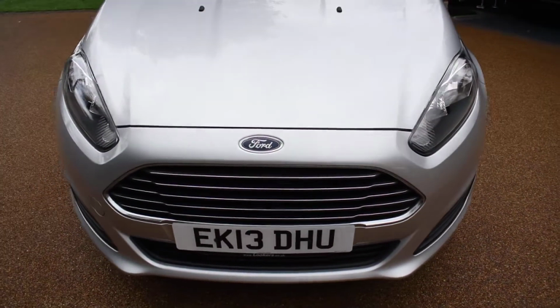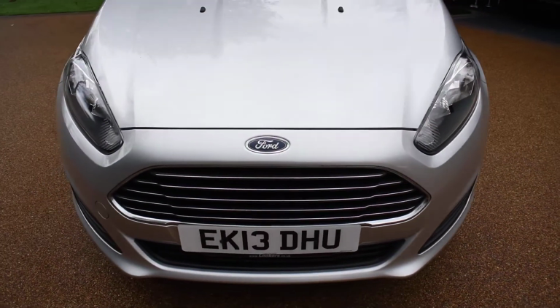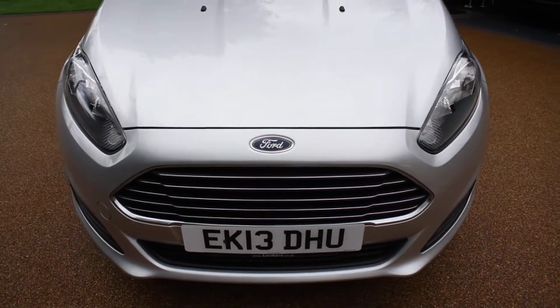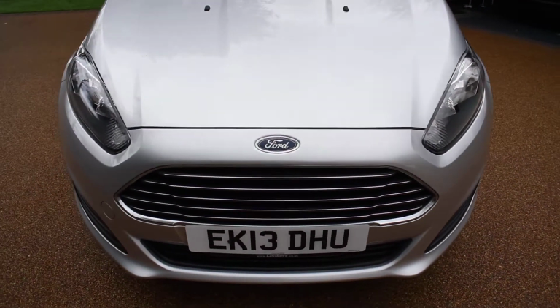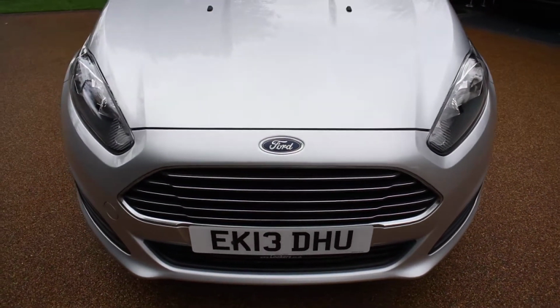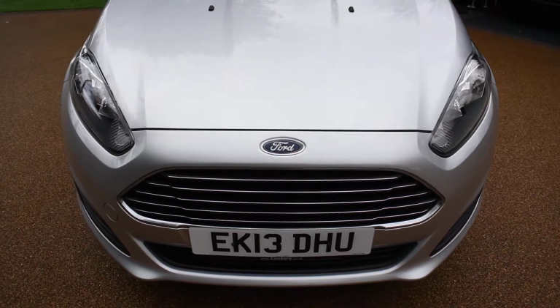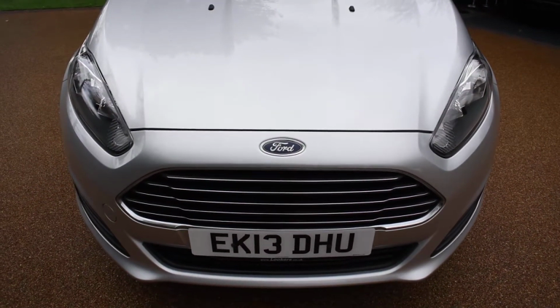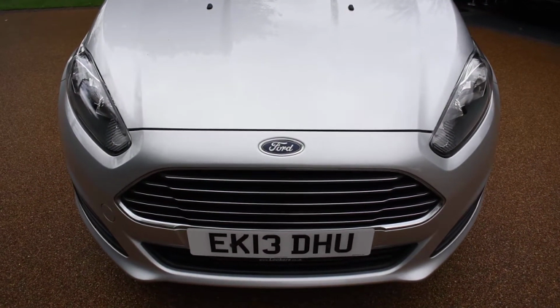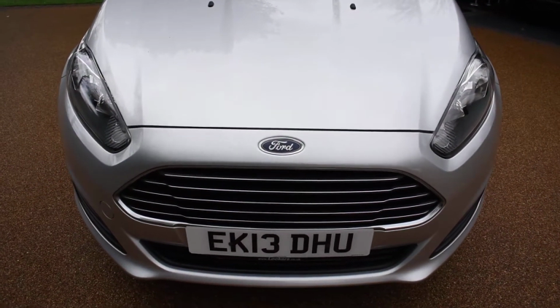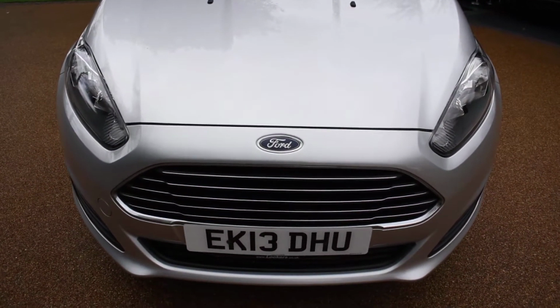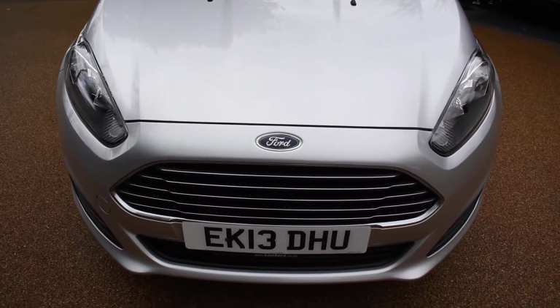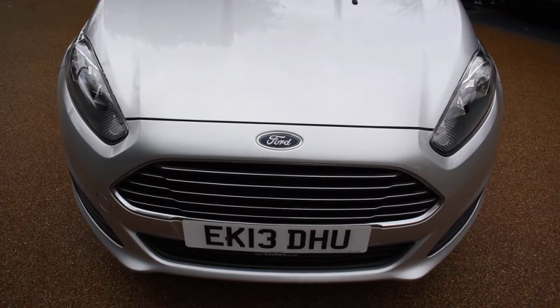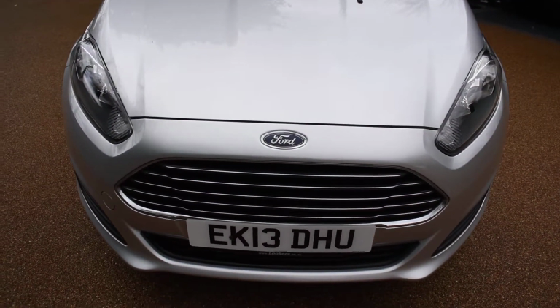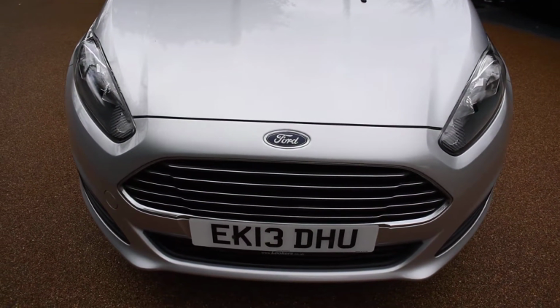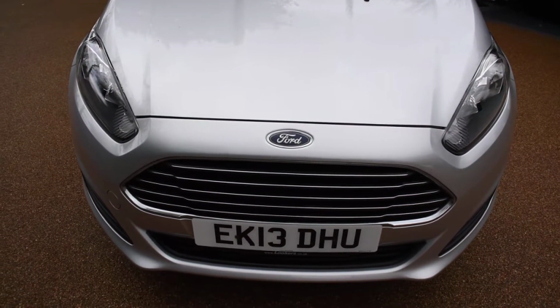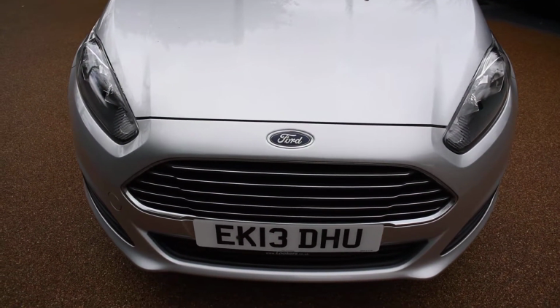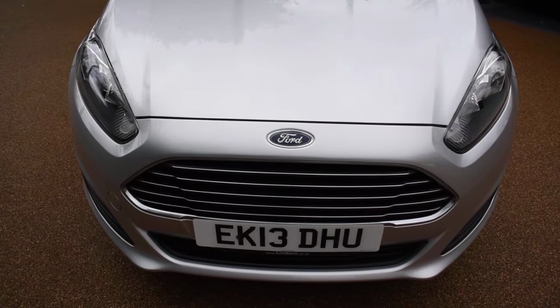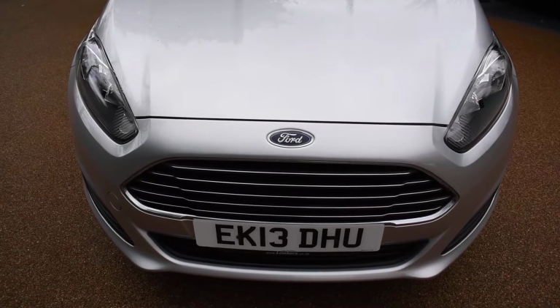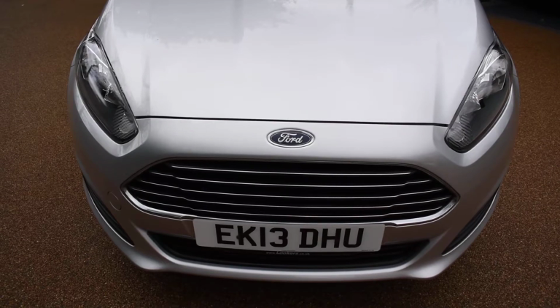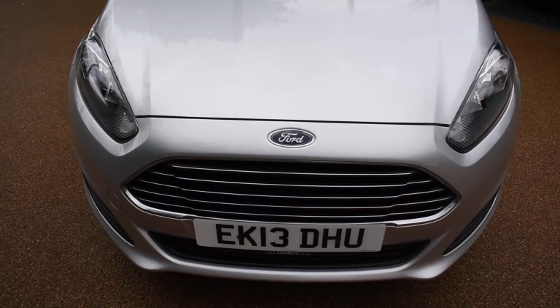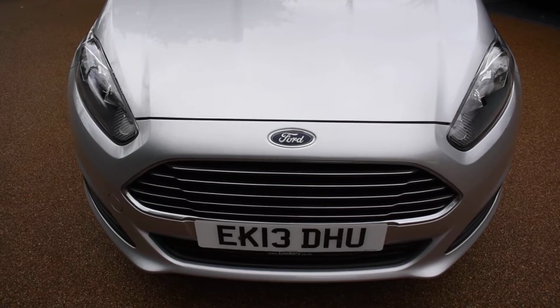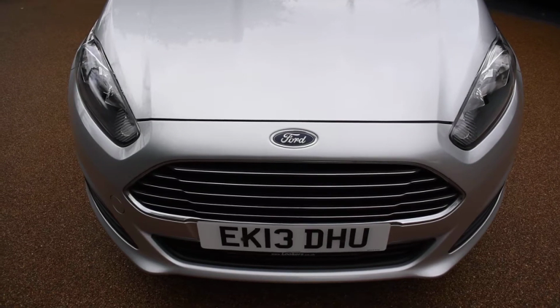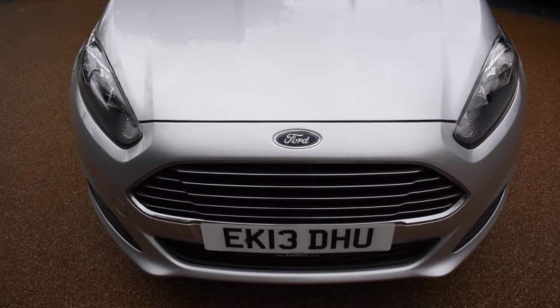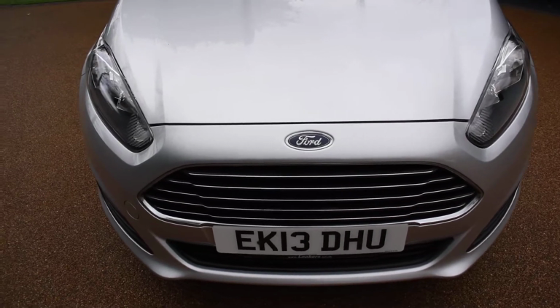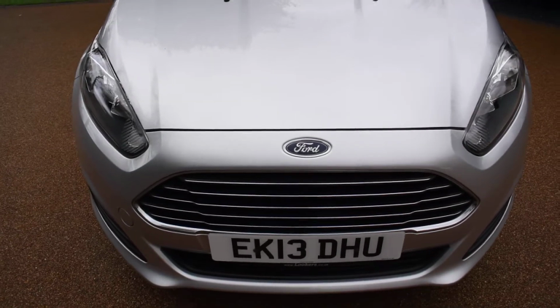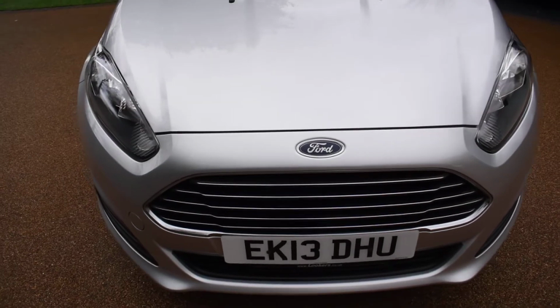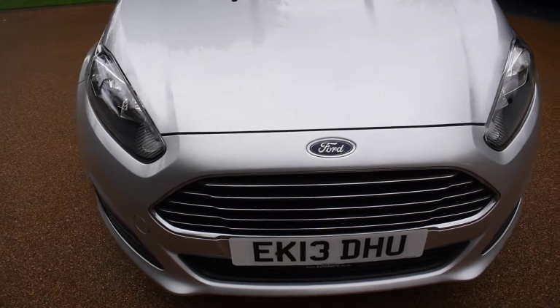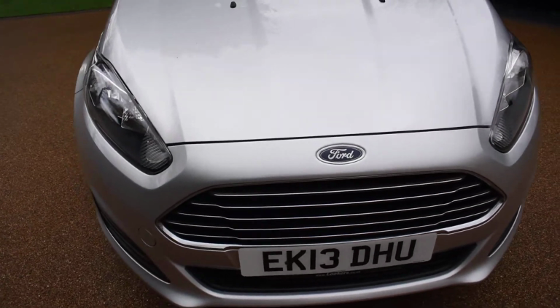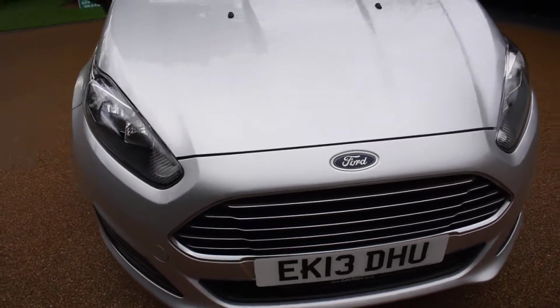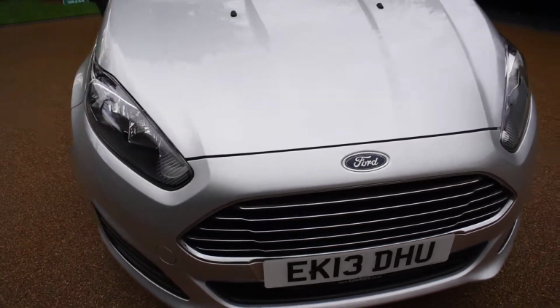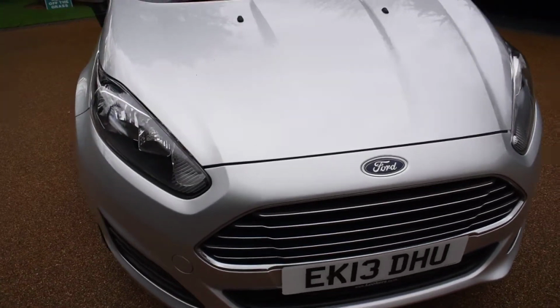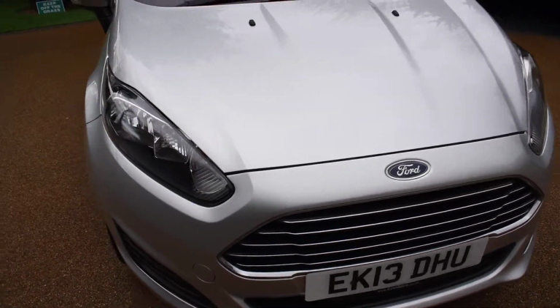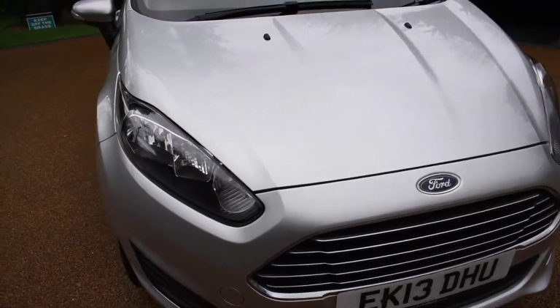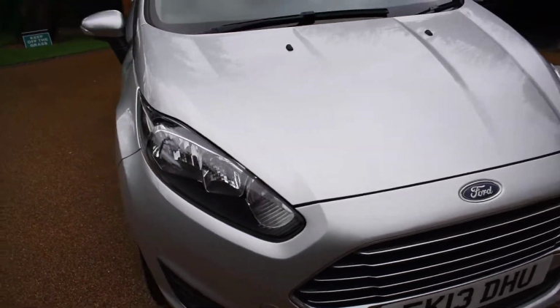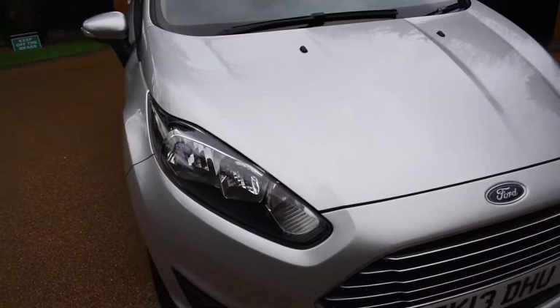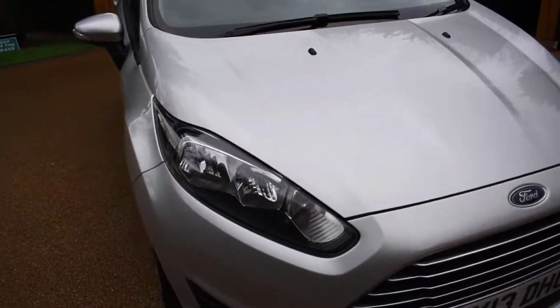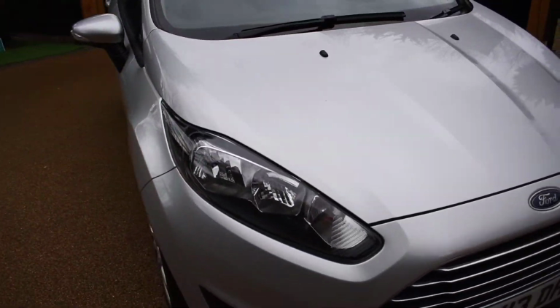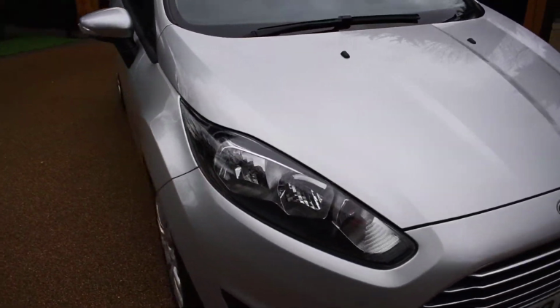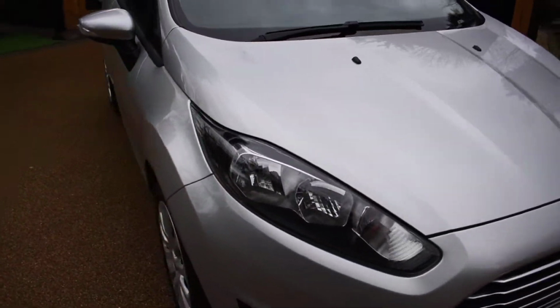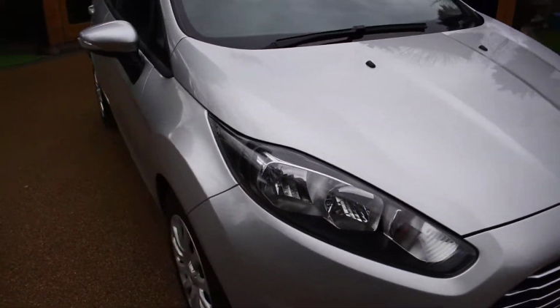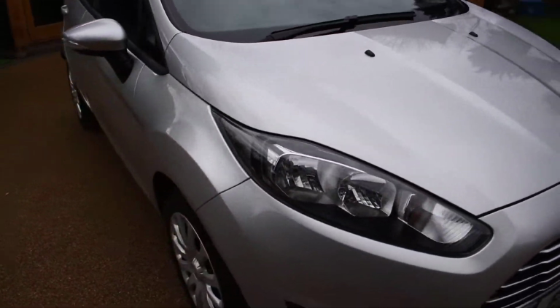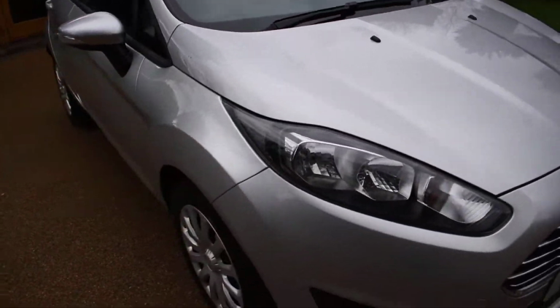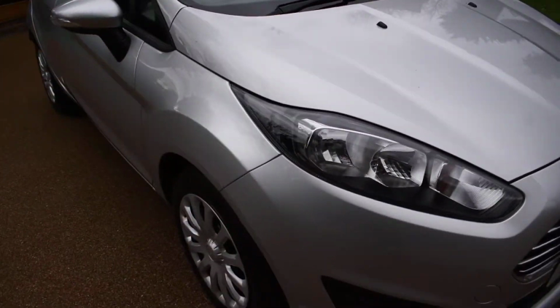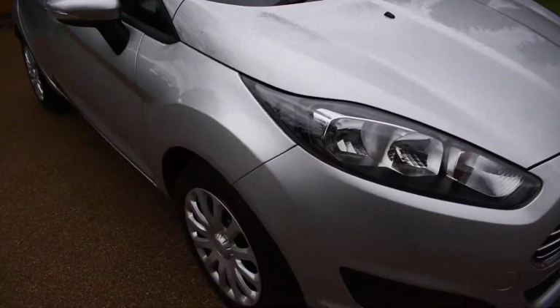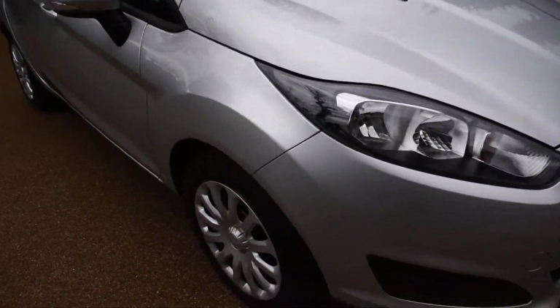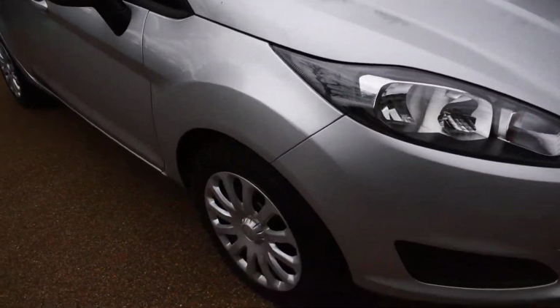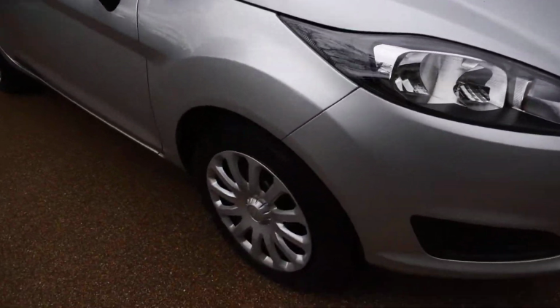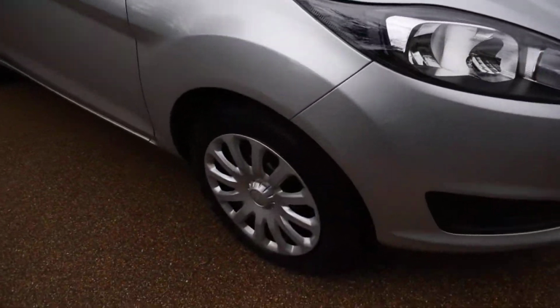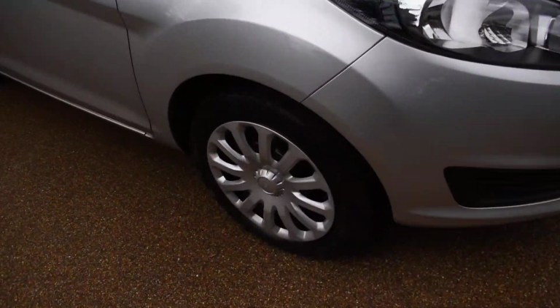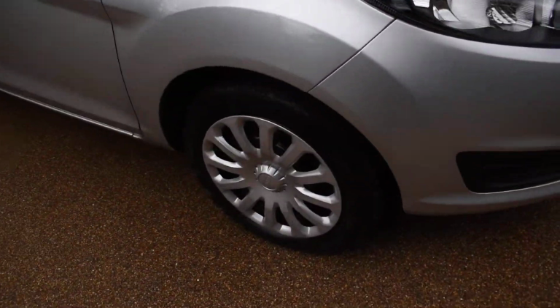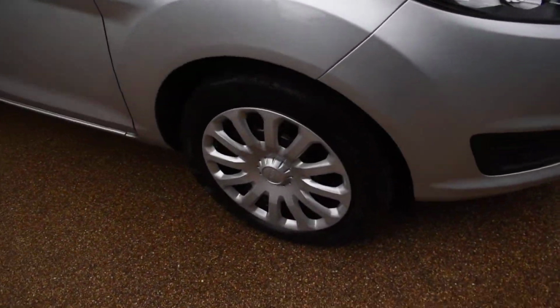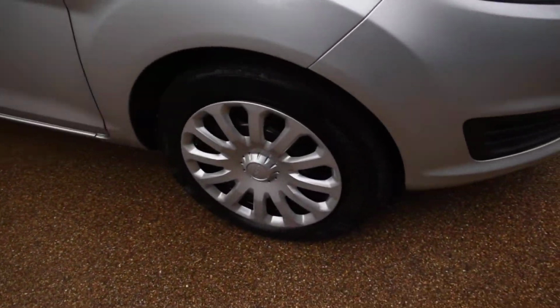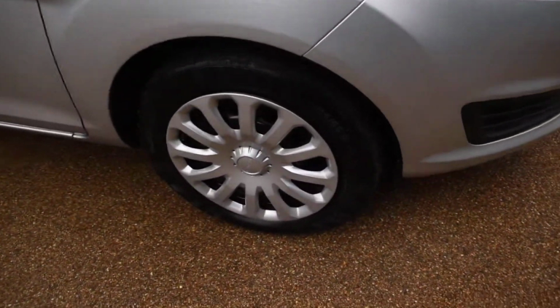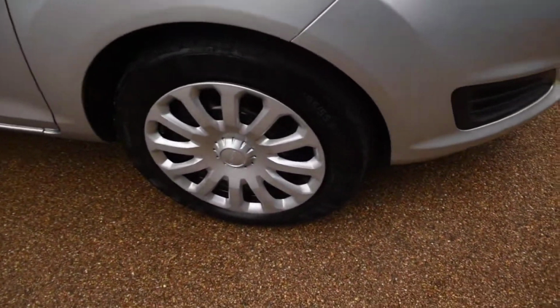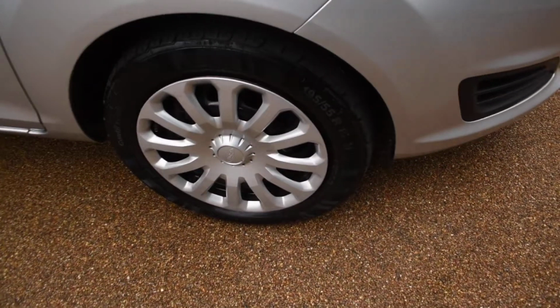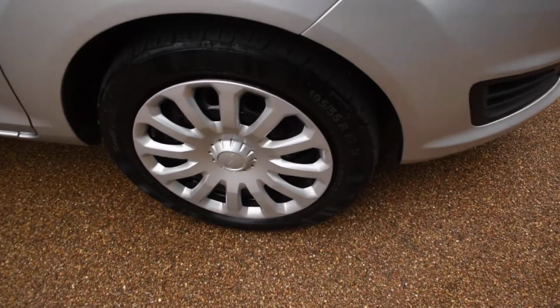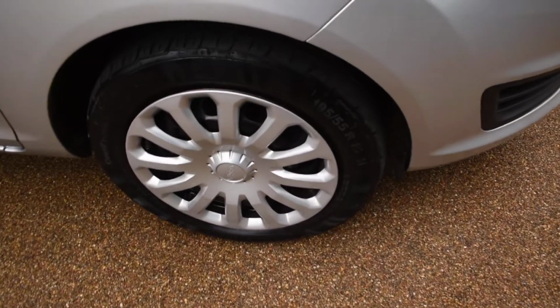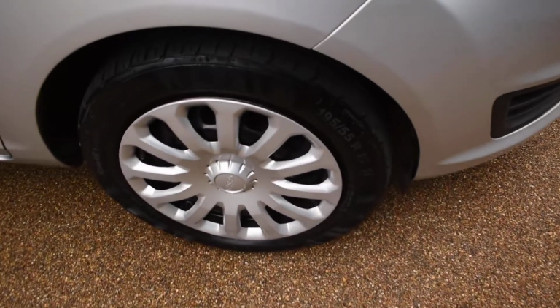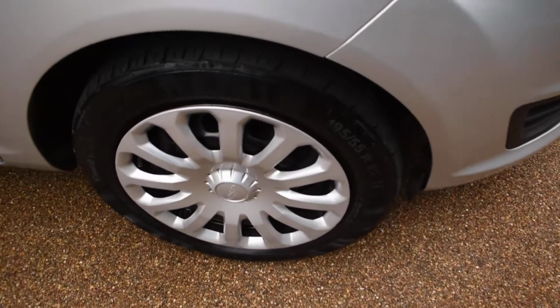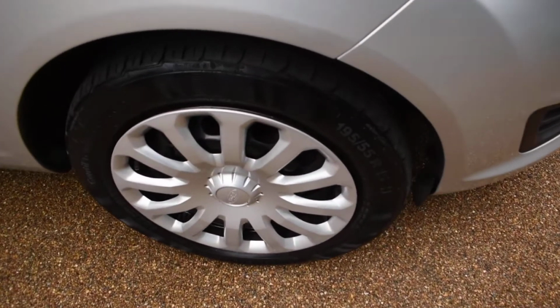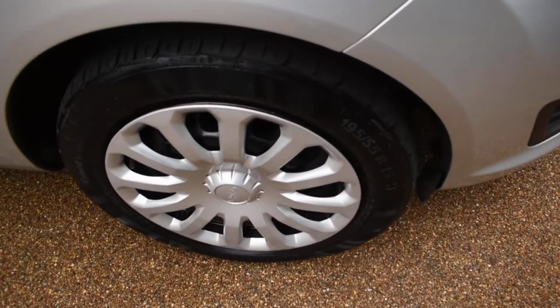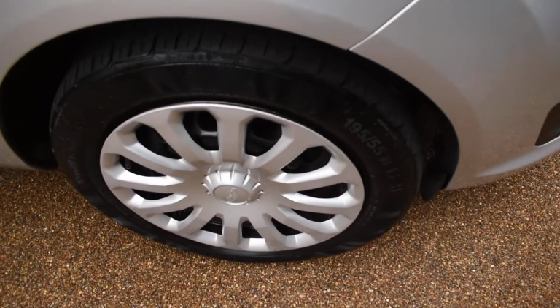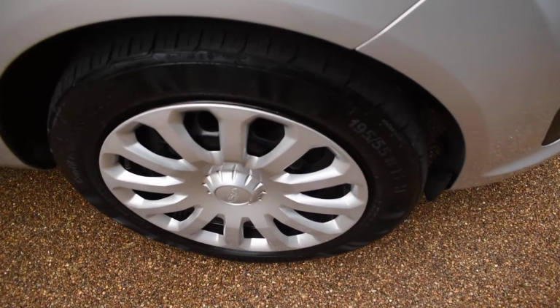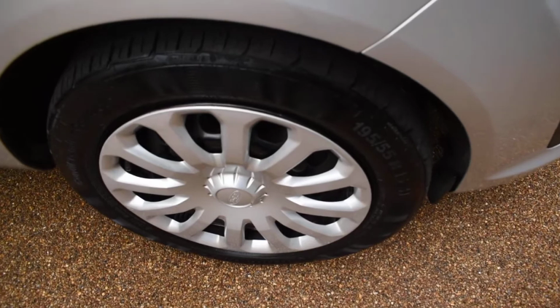So what I'll do now is take you around for a closer look. Here we have the offside front wheel, which is all nice.